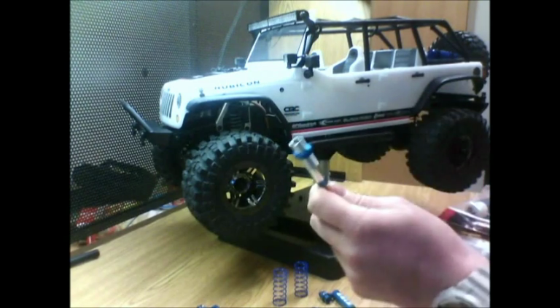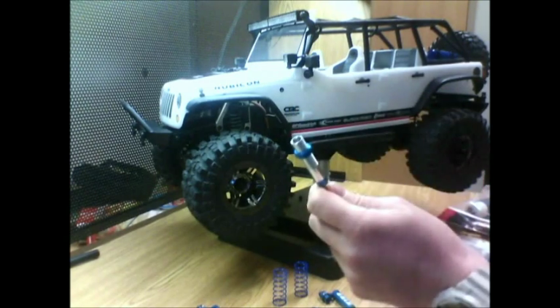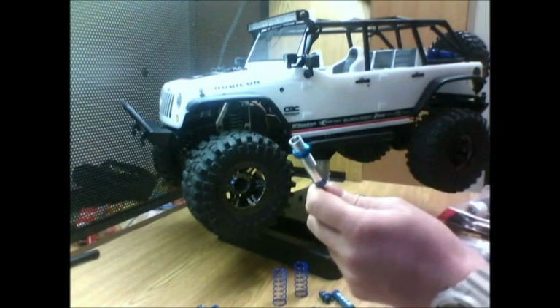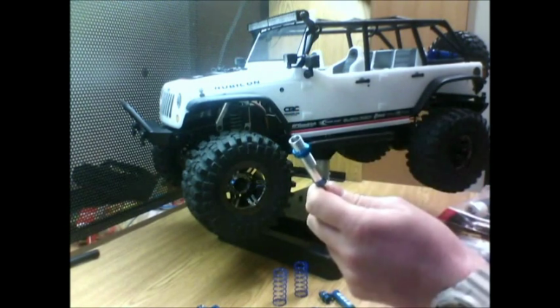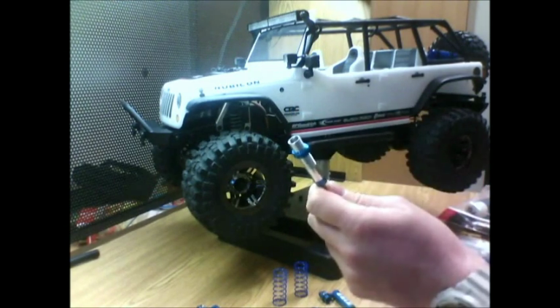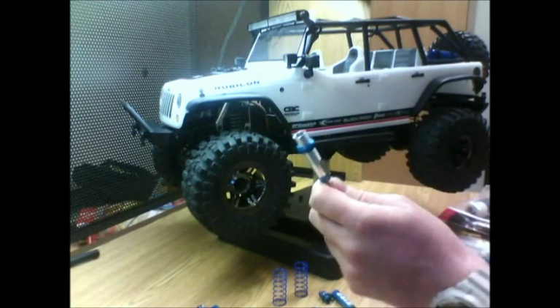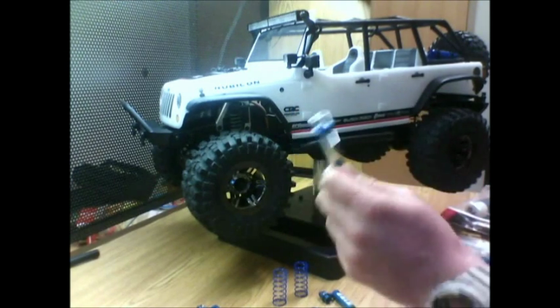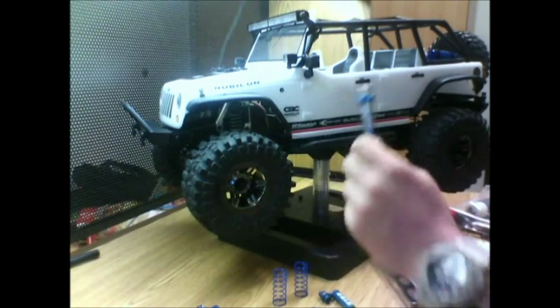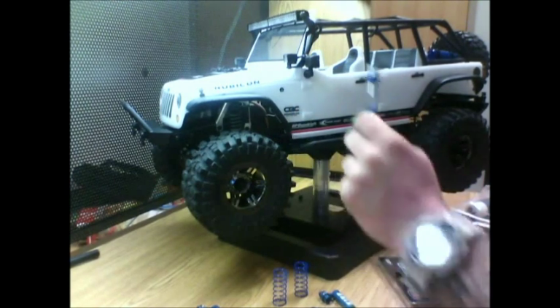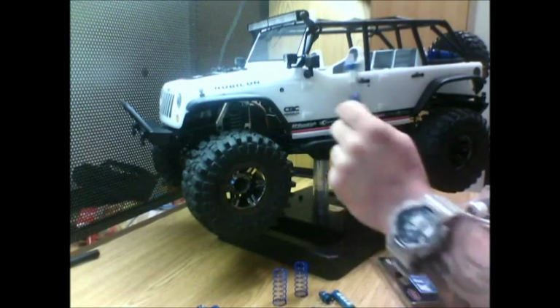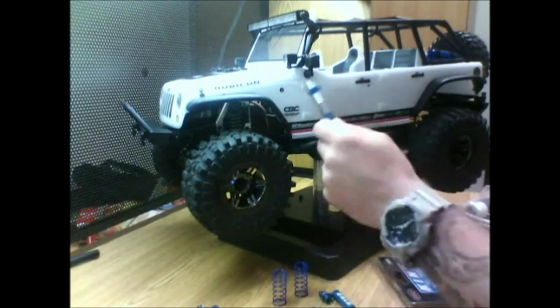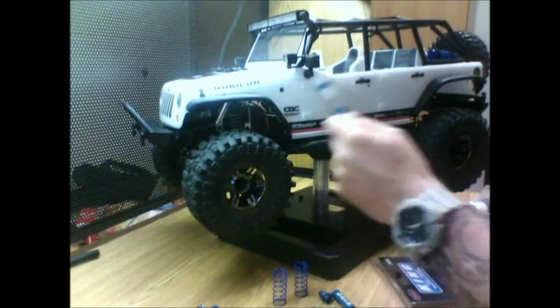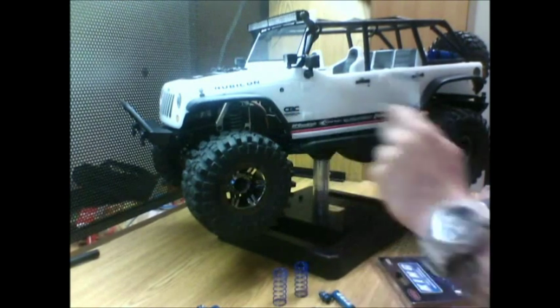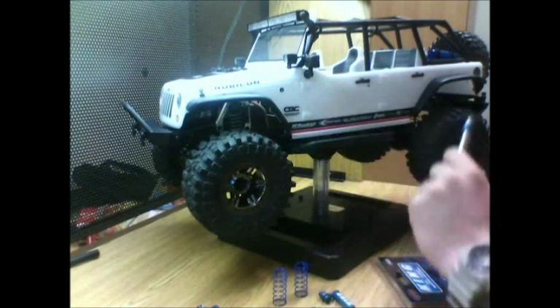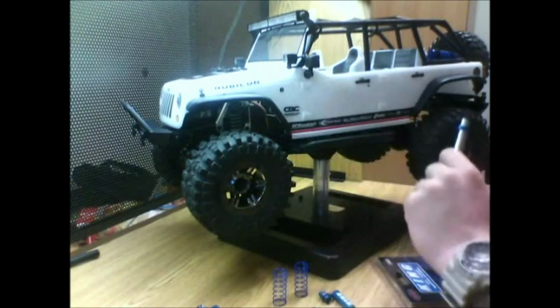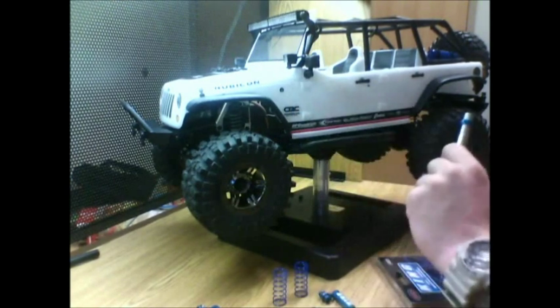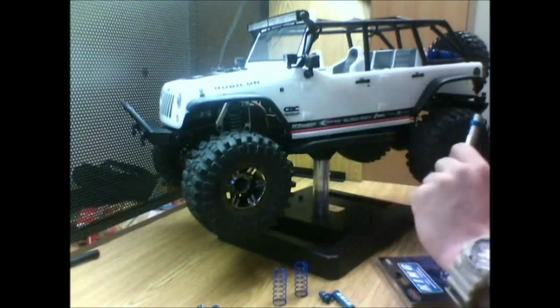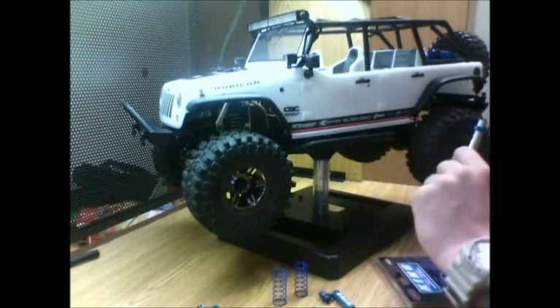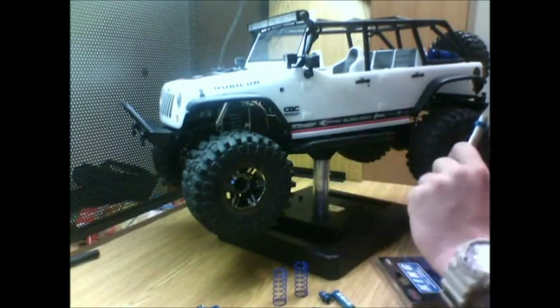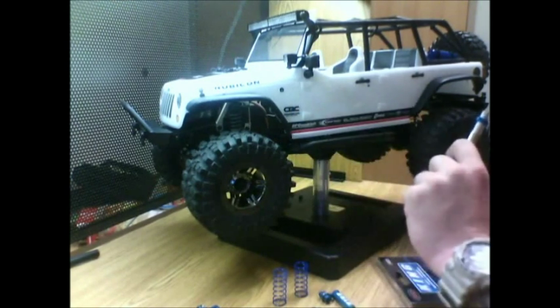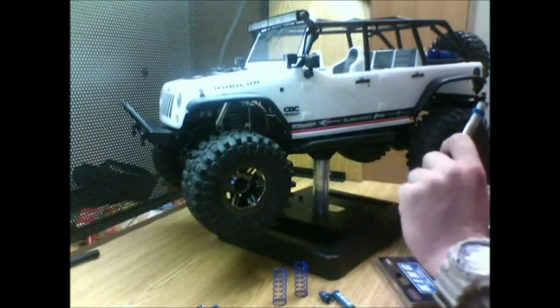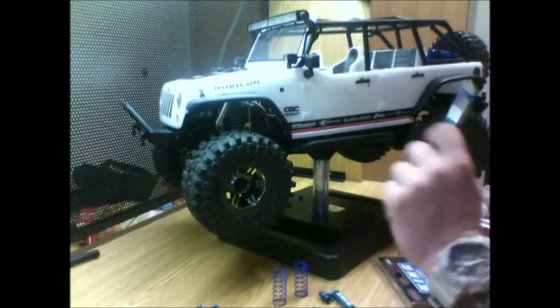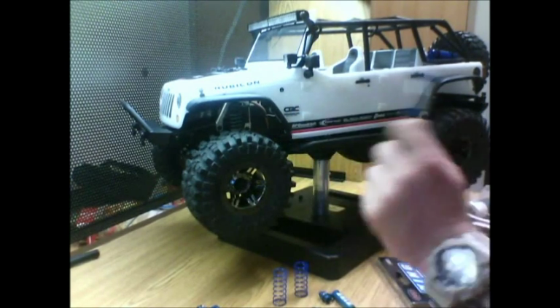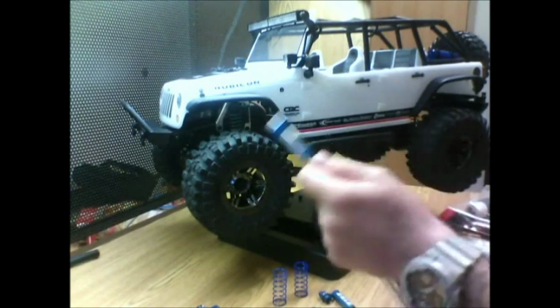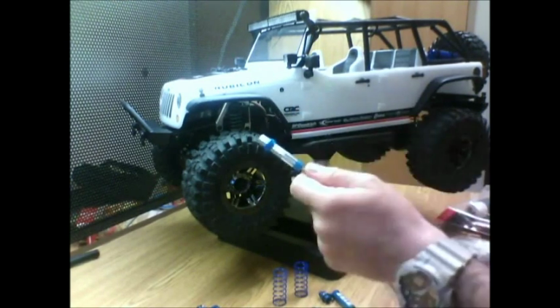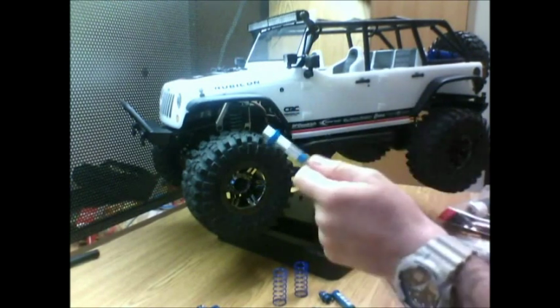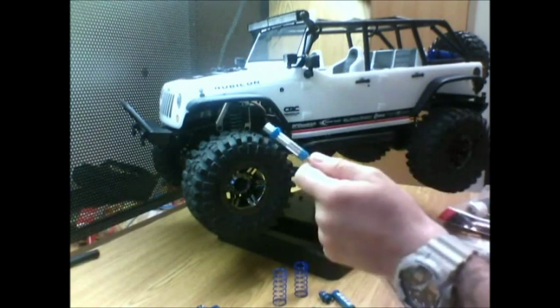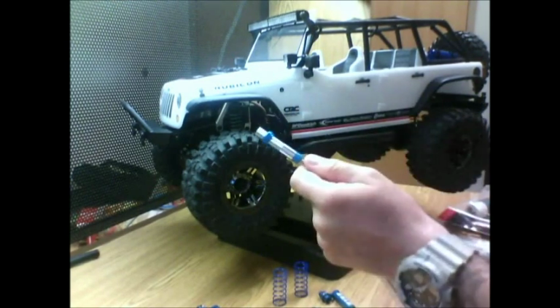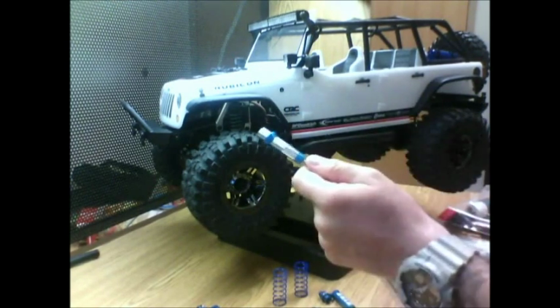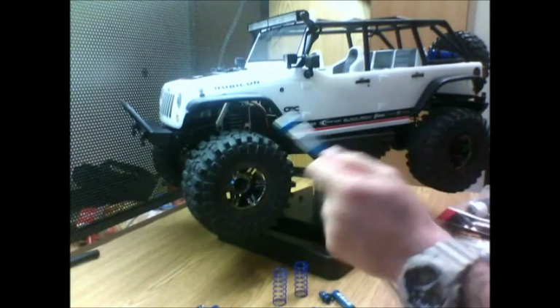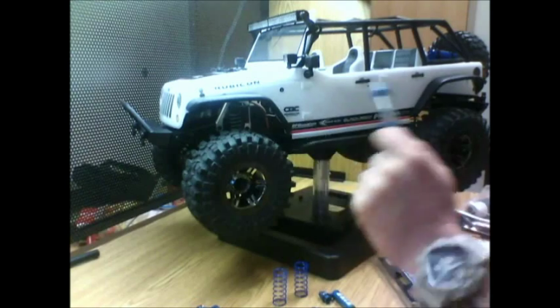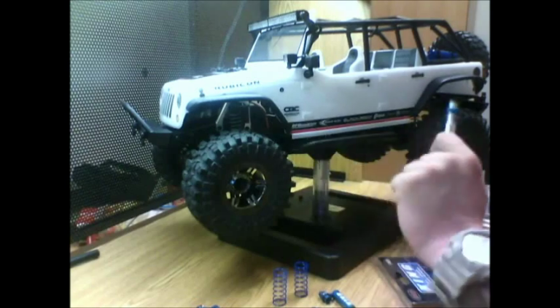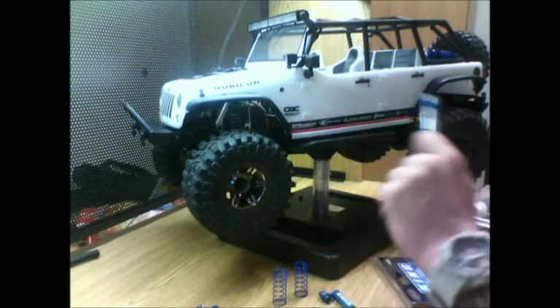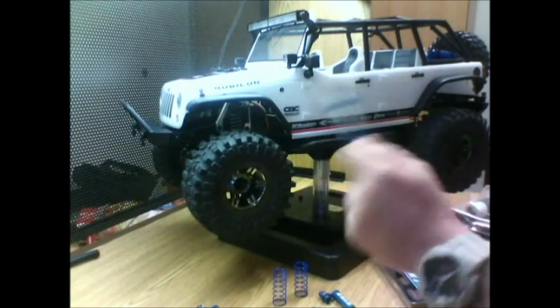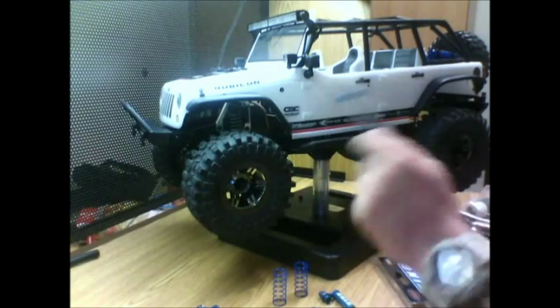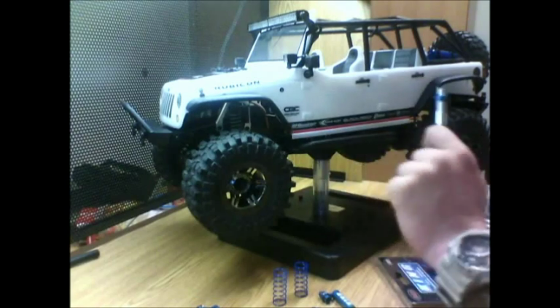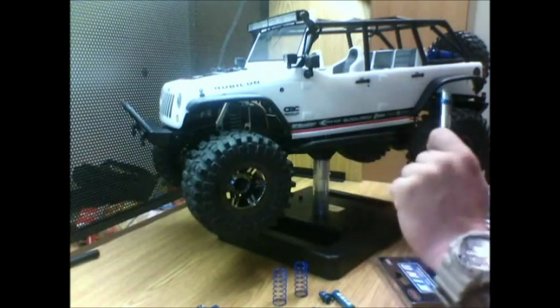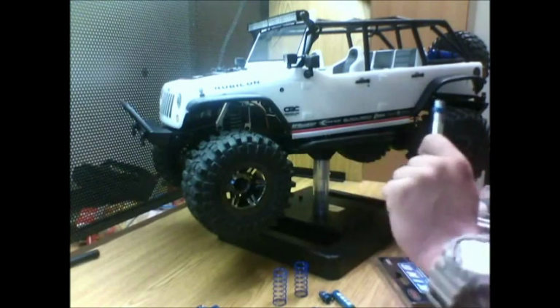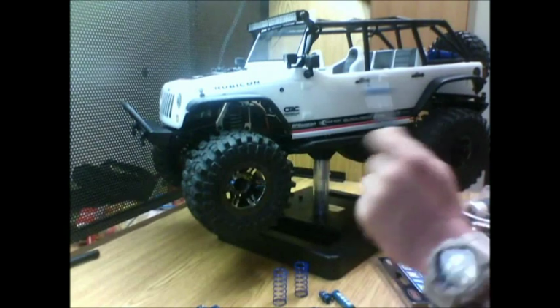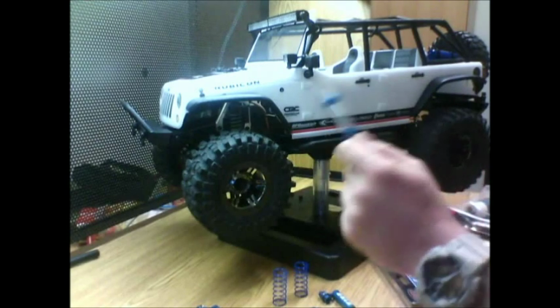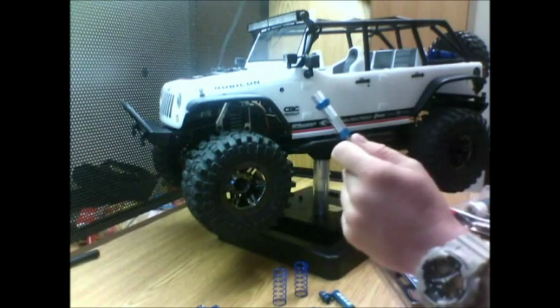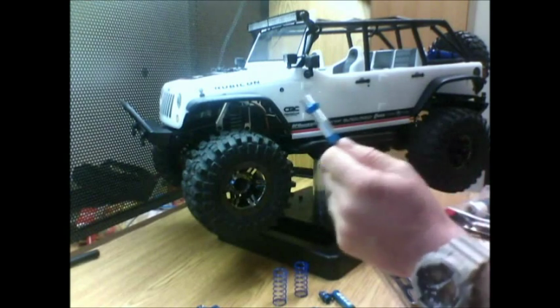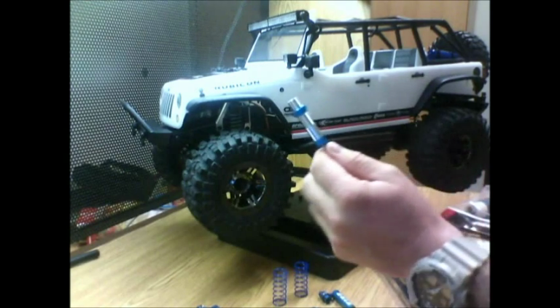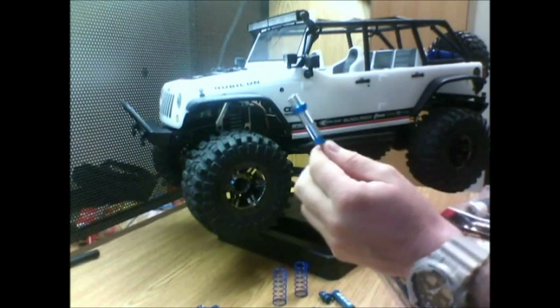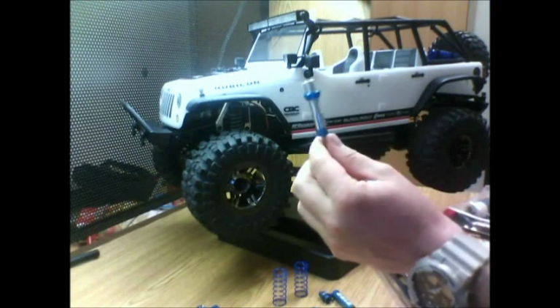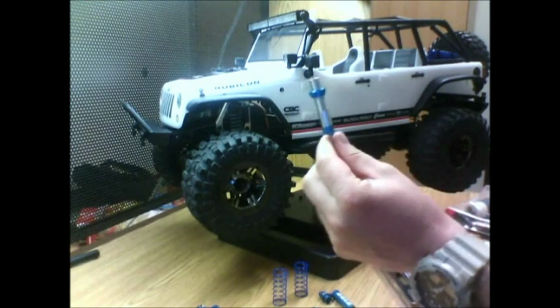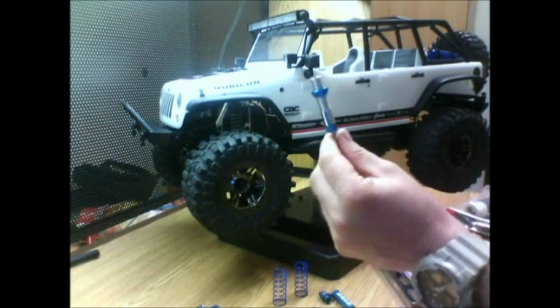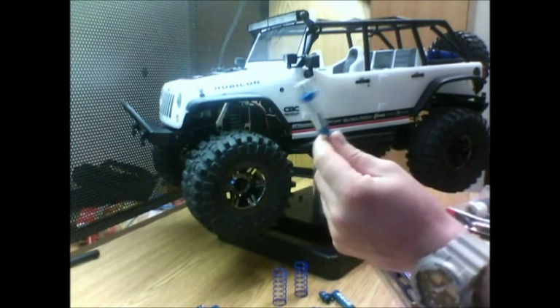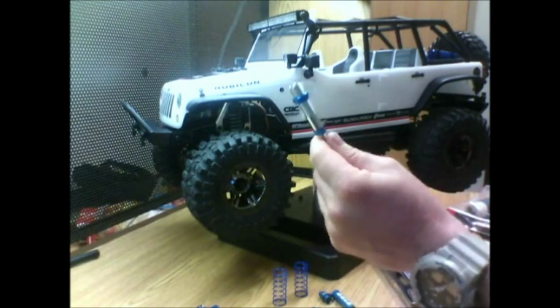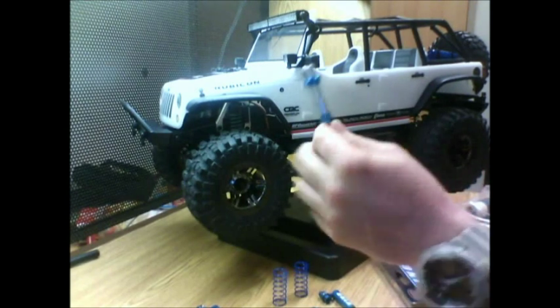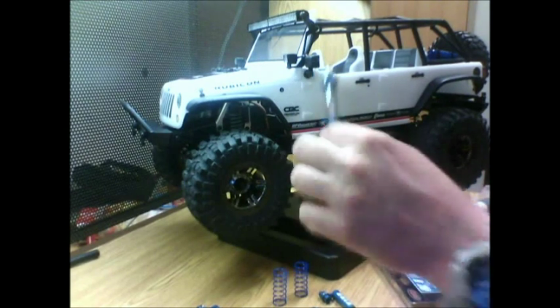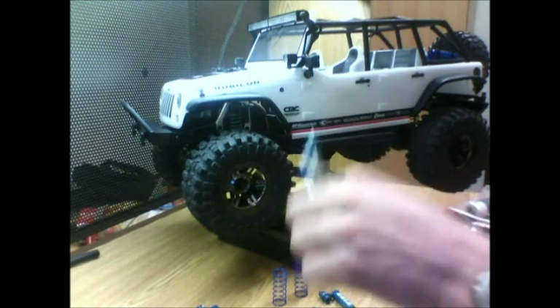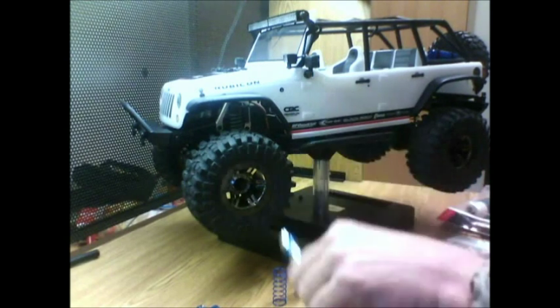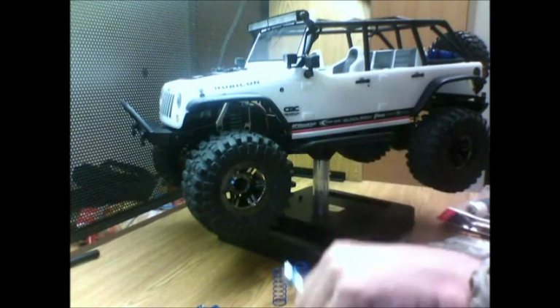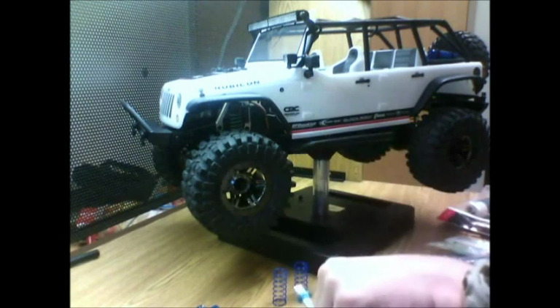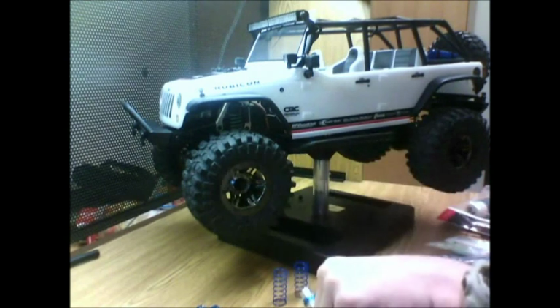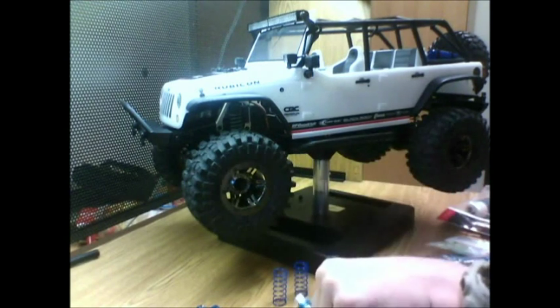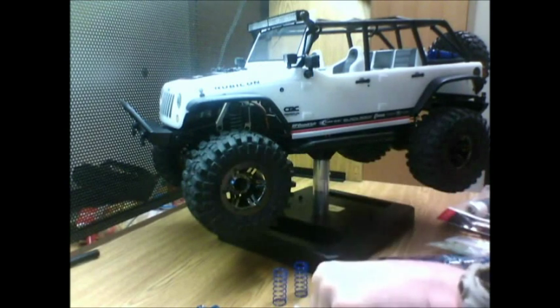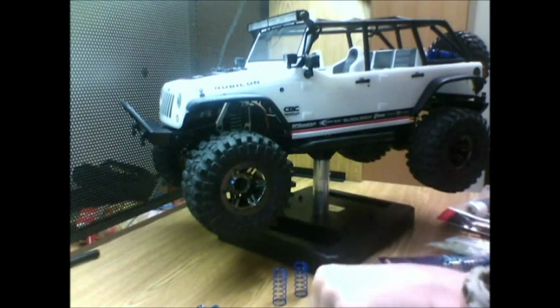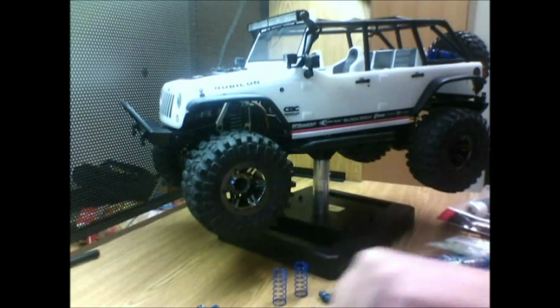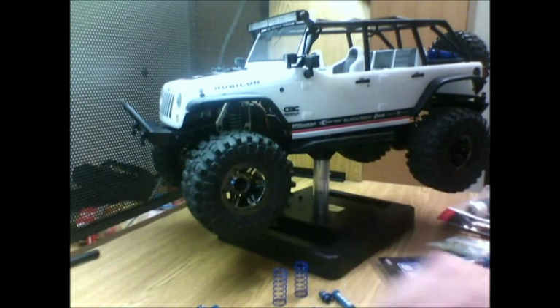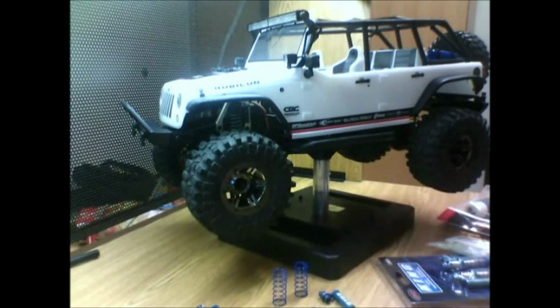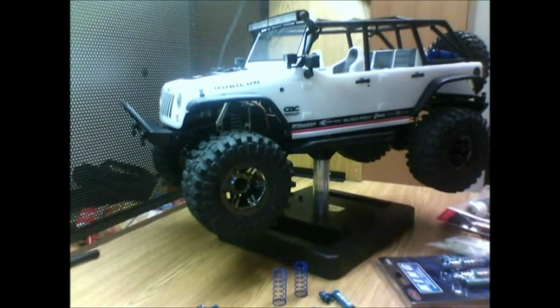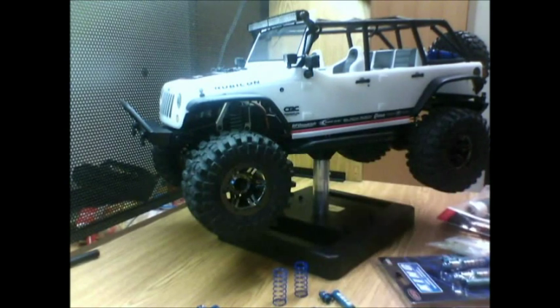Let me get these shocks built, take the body off, and we'll start taking these little shocks off and we'll see how it goes. Standby.